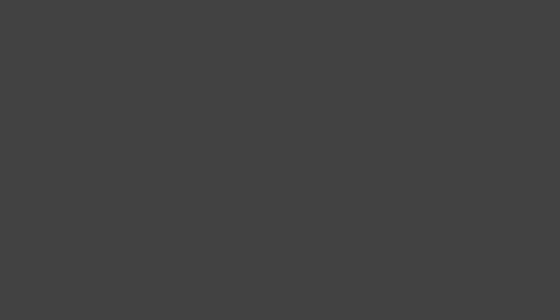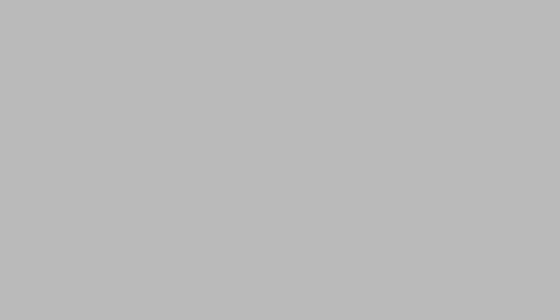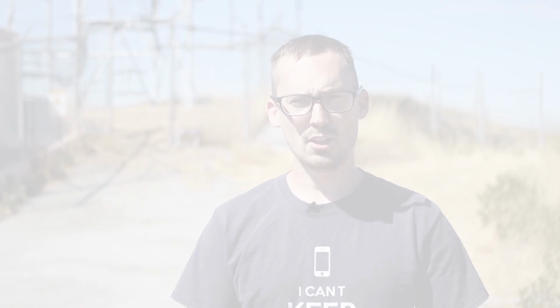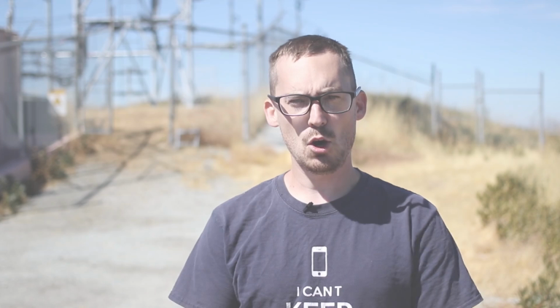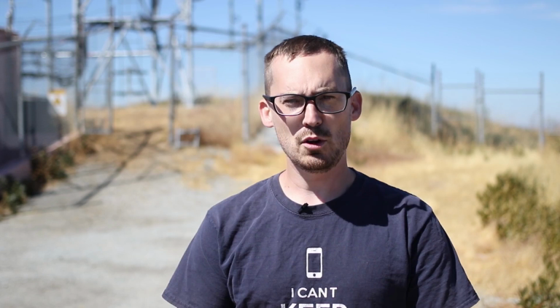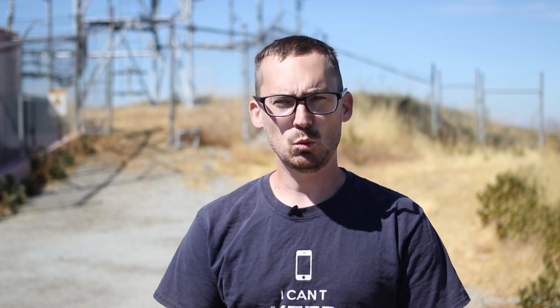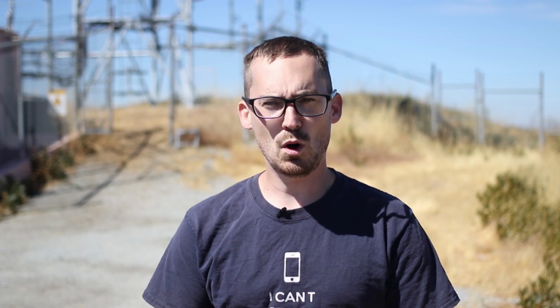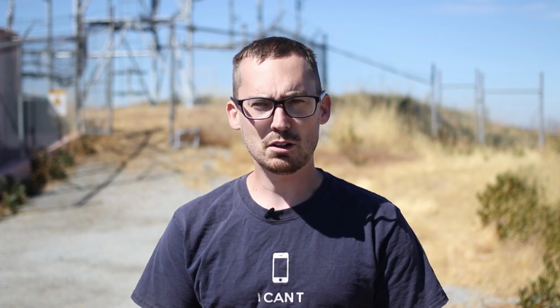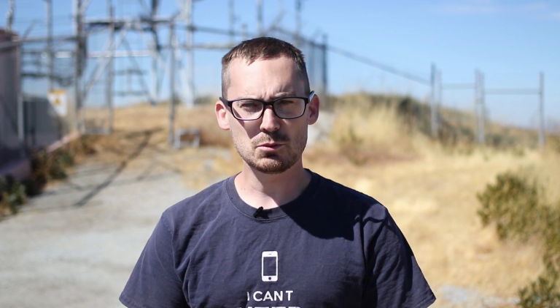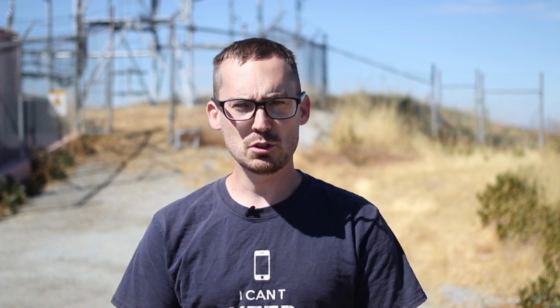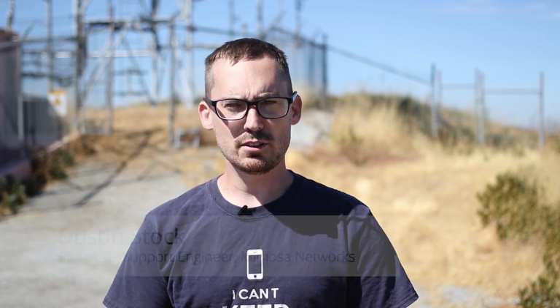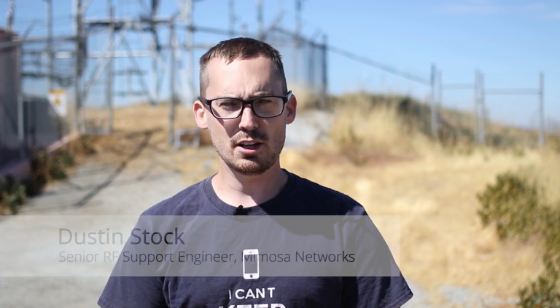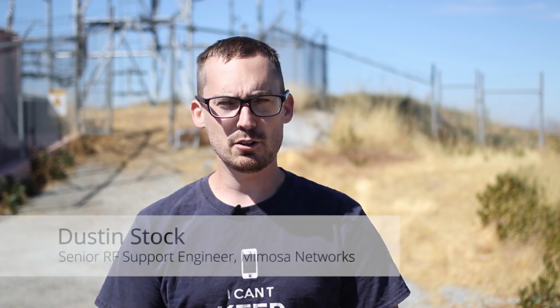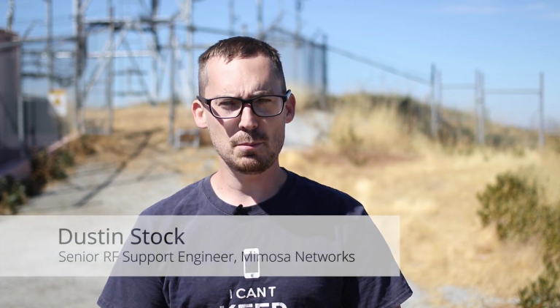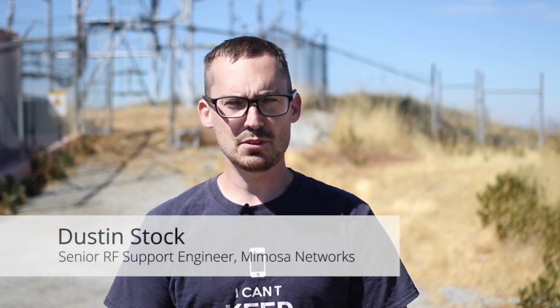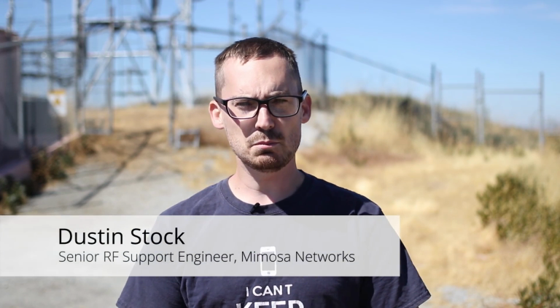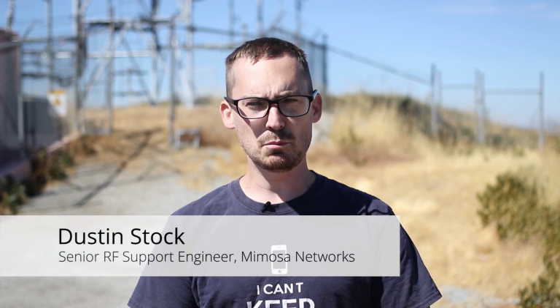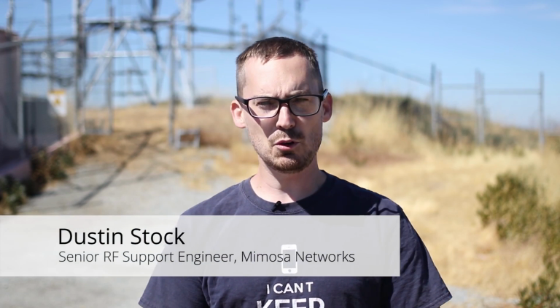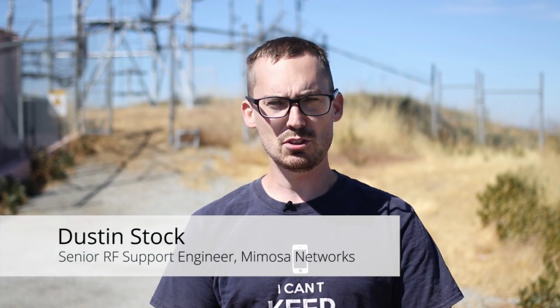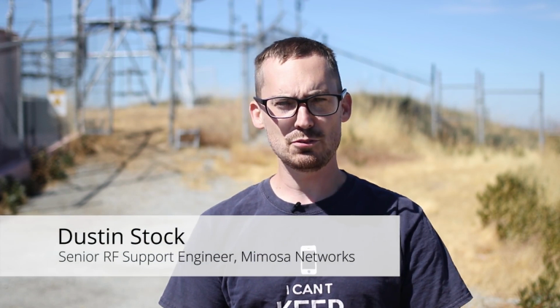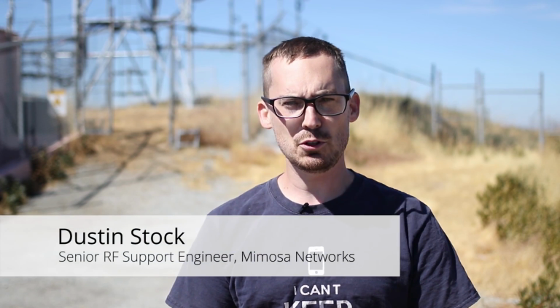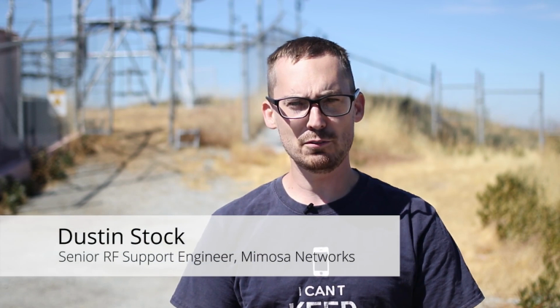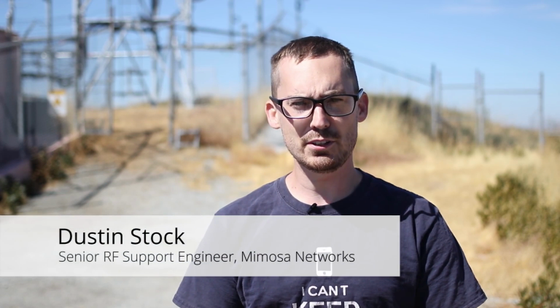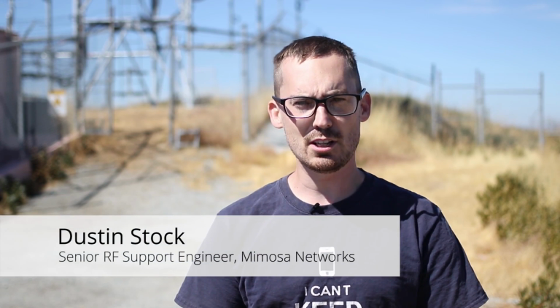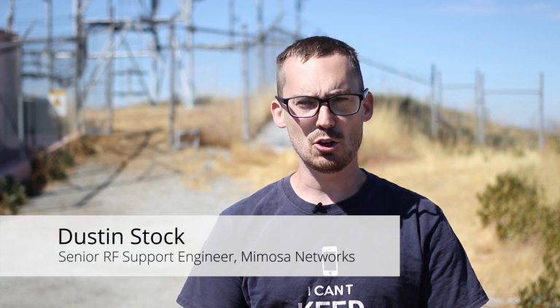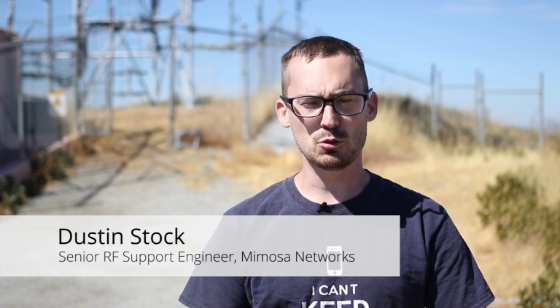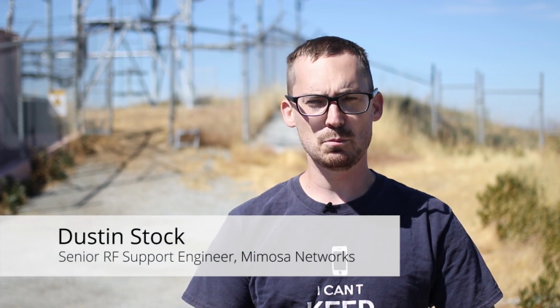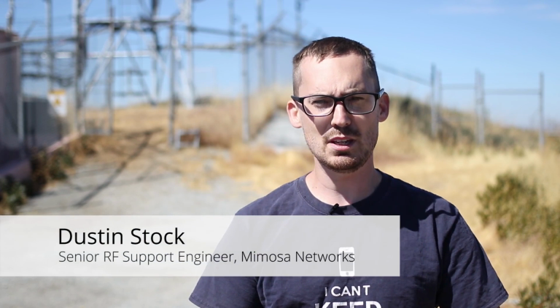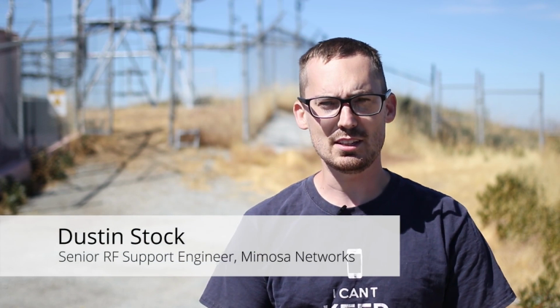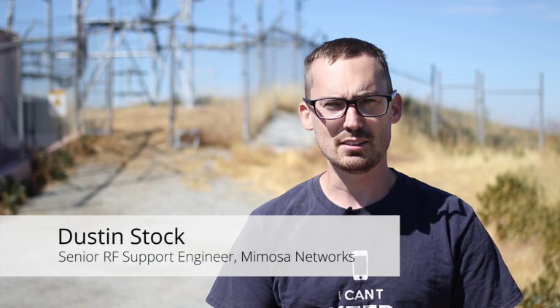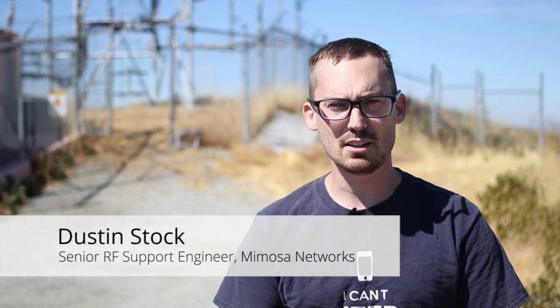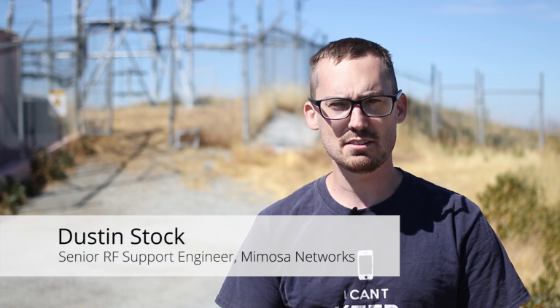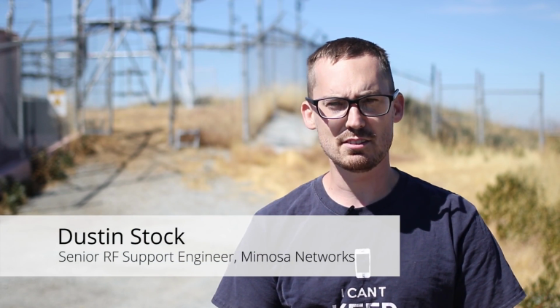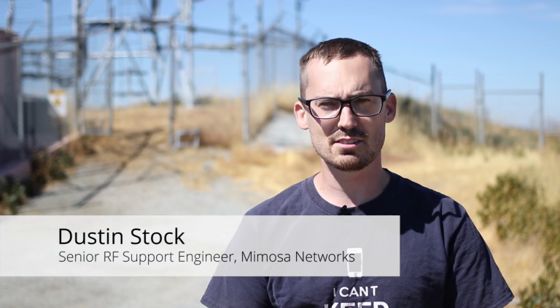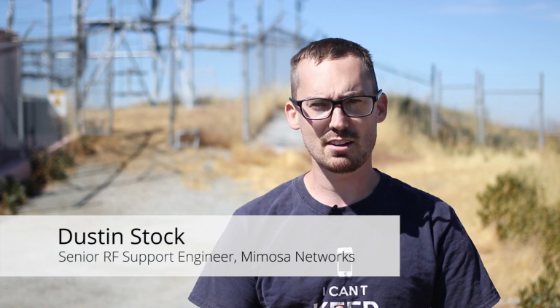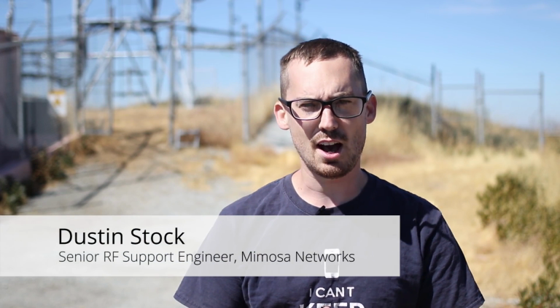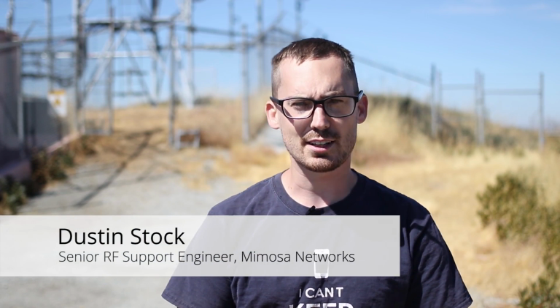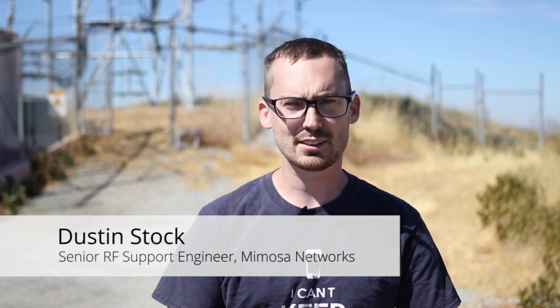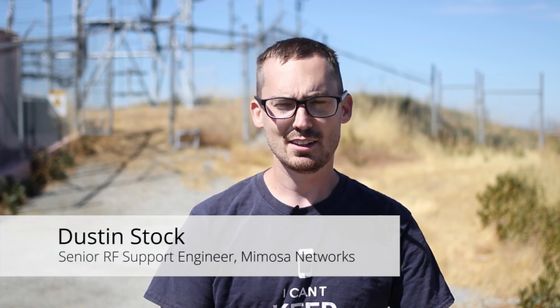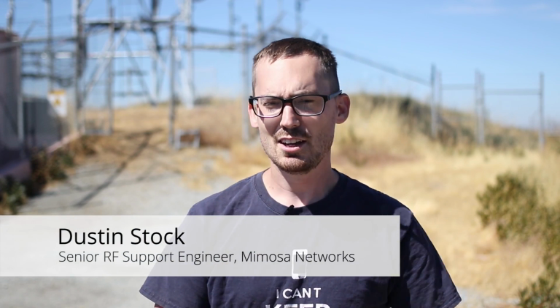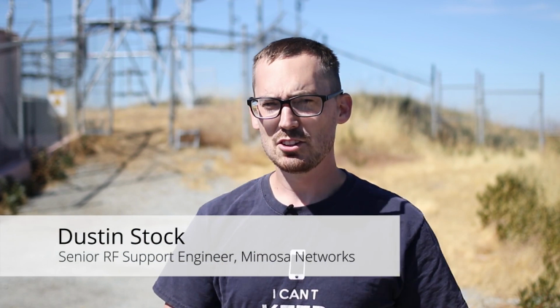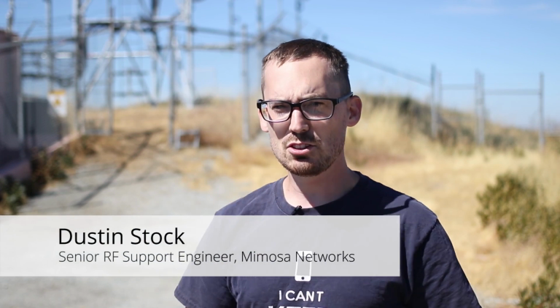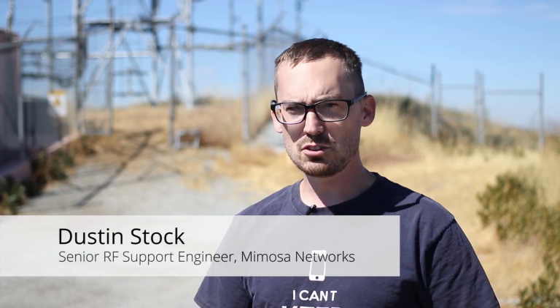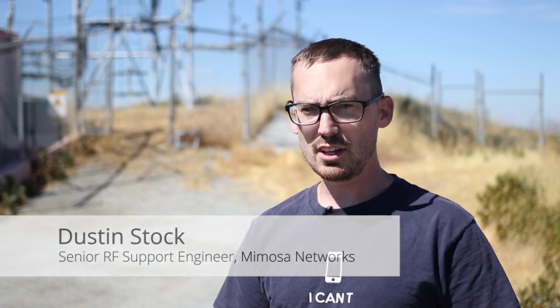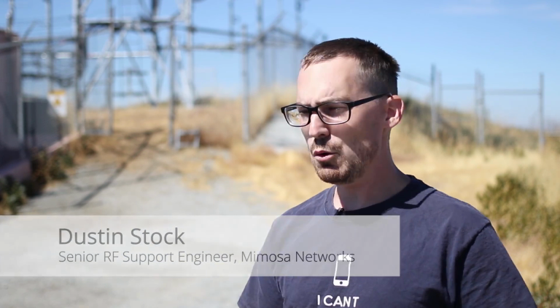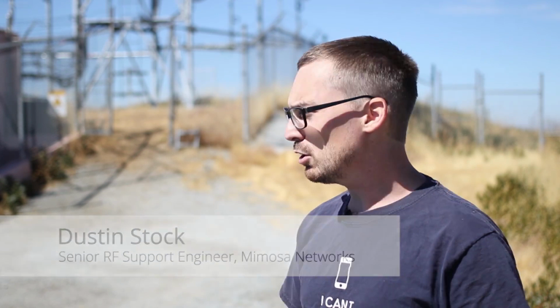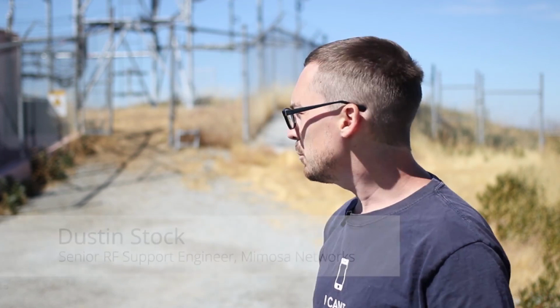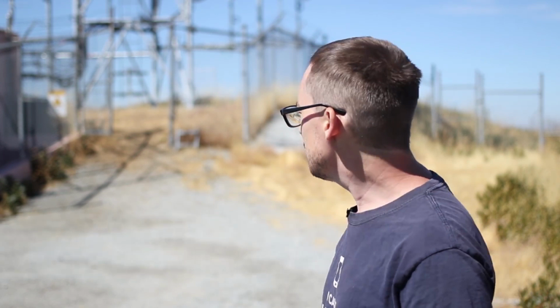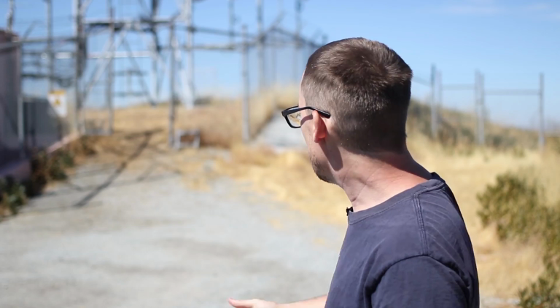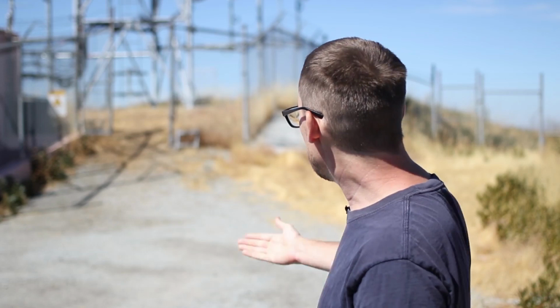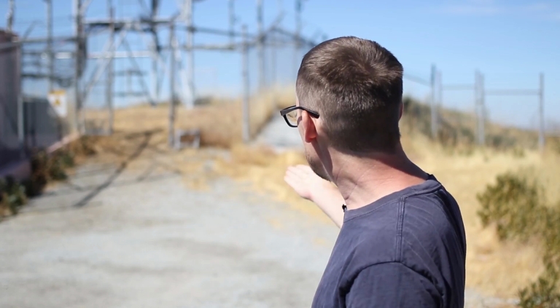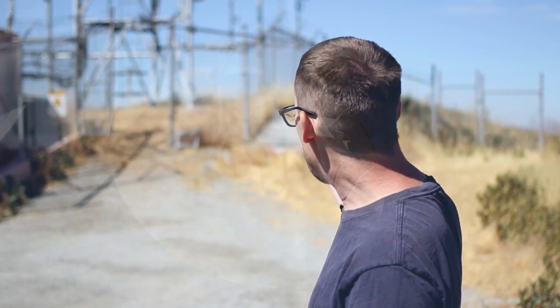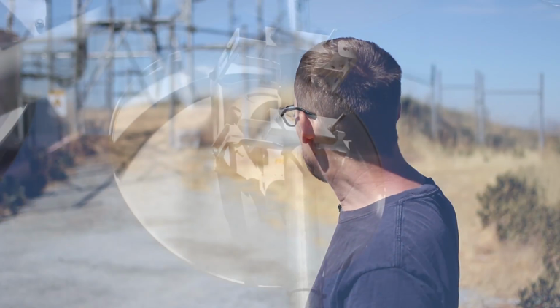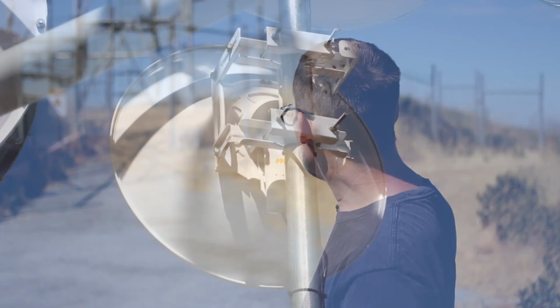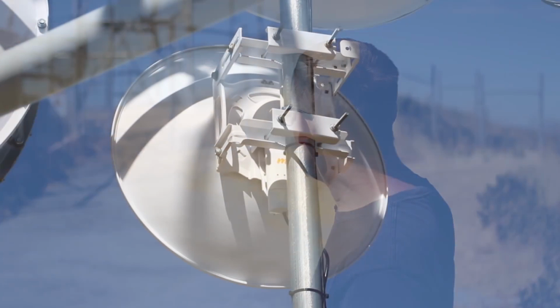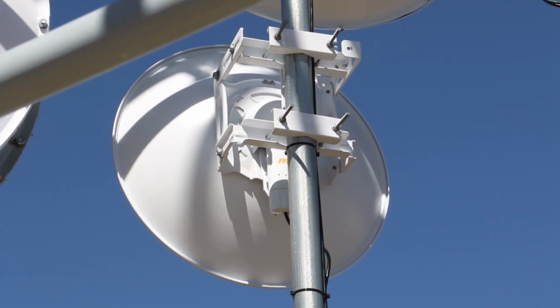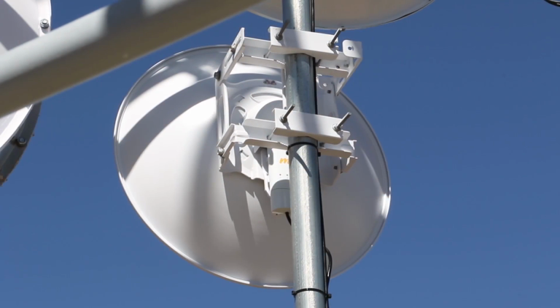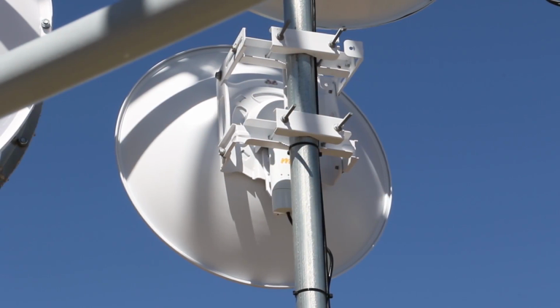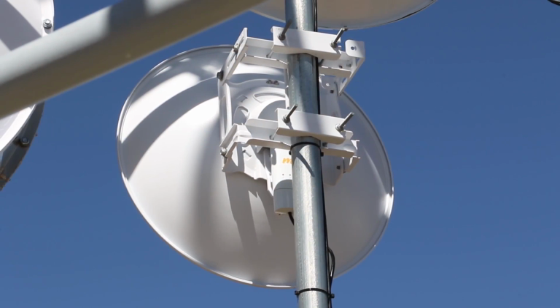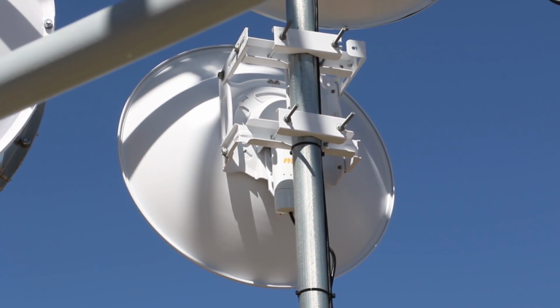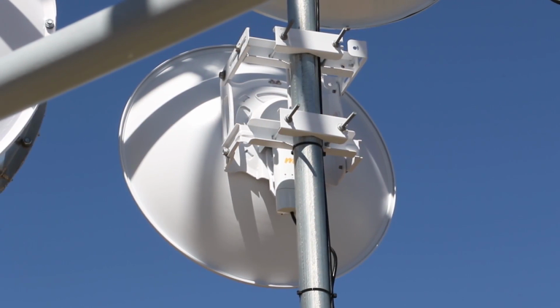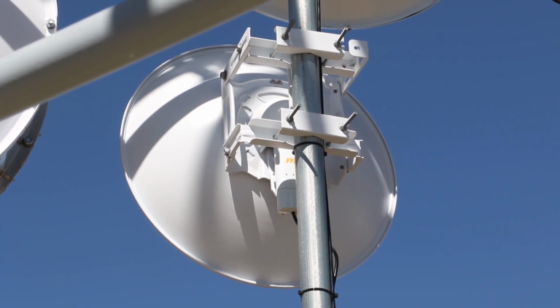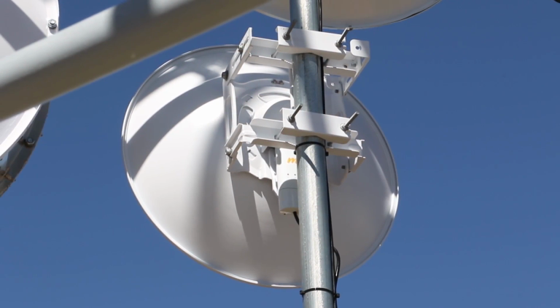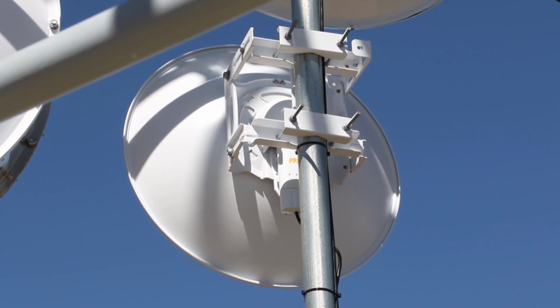Hello and welcome to another episode of Mimosa-filled videos with me, Dustin Stock. Today we're going to be talking about C5C deployments.